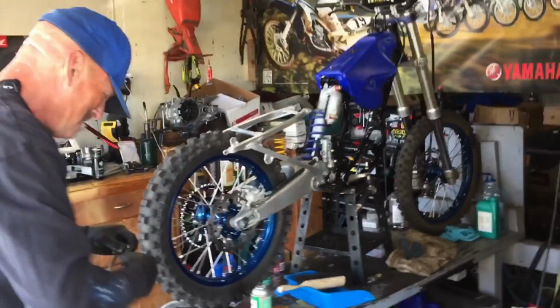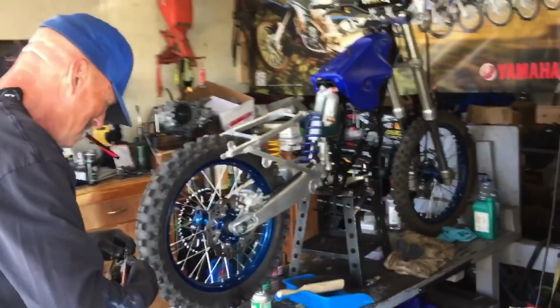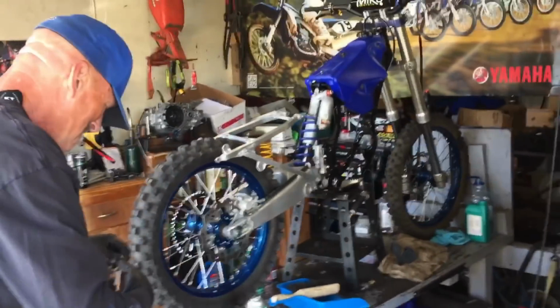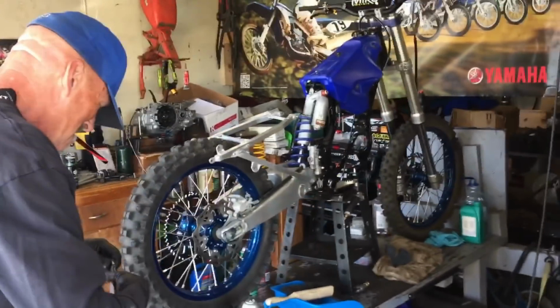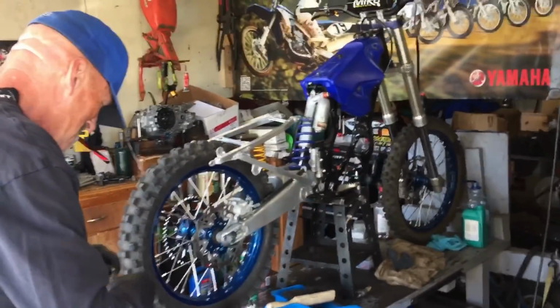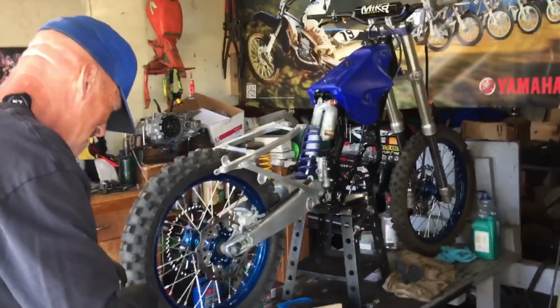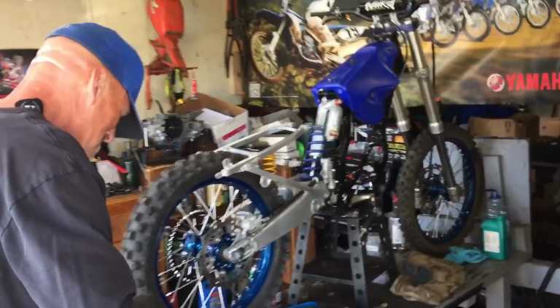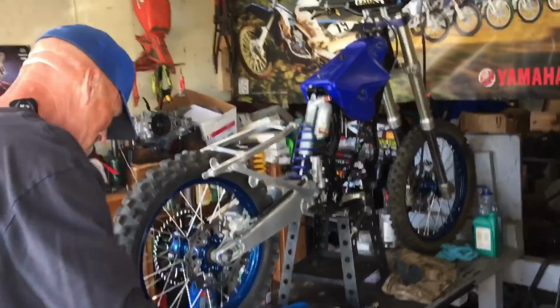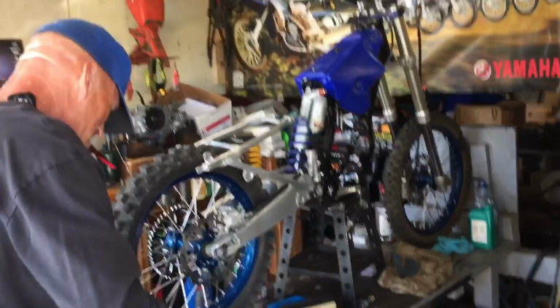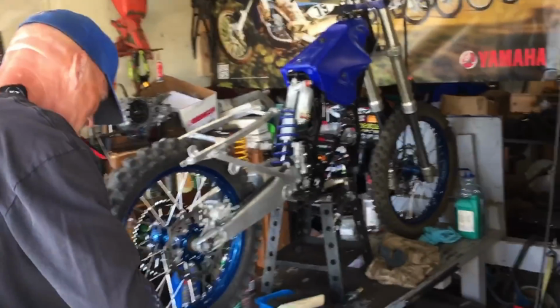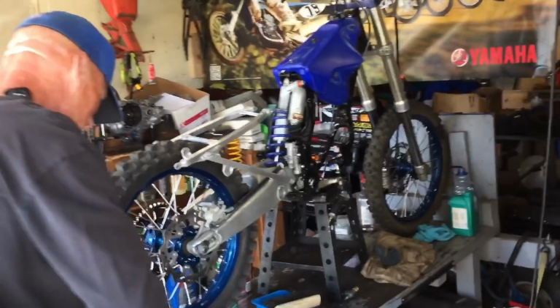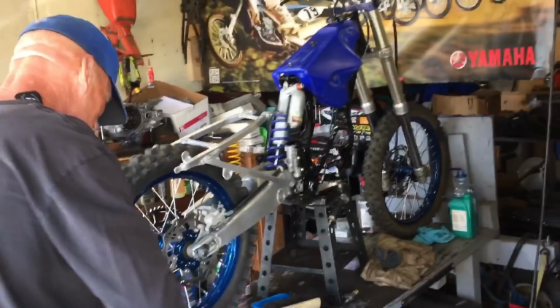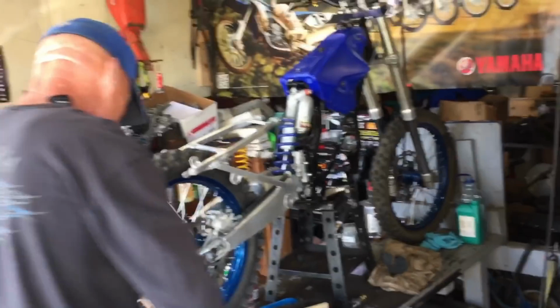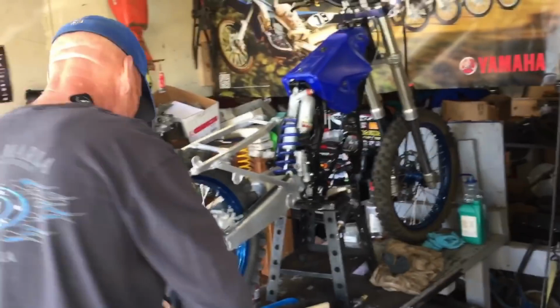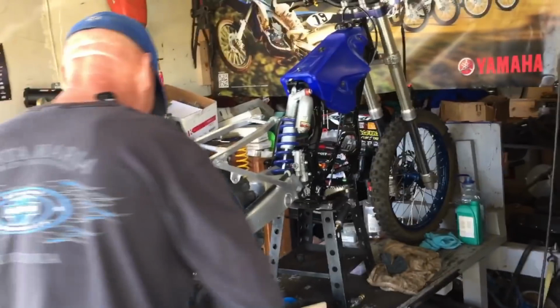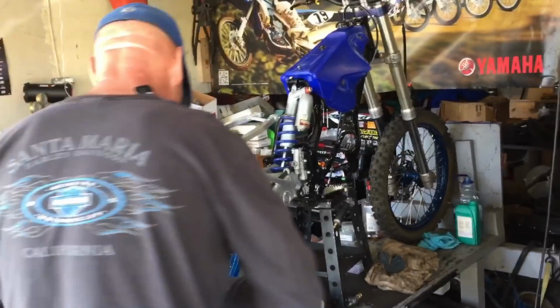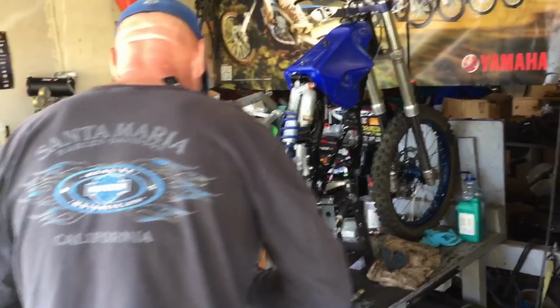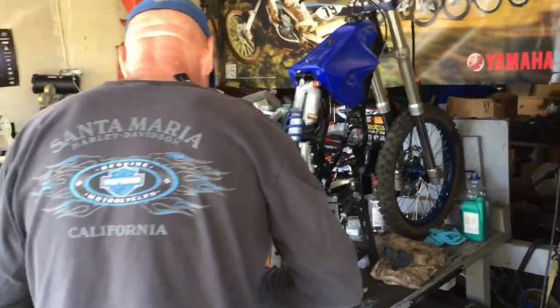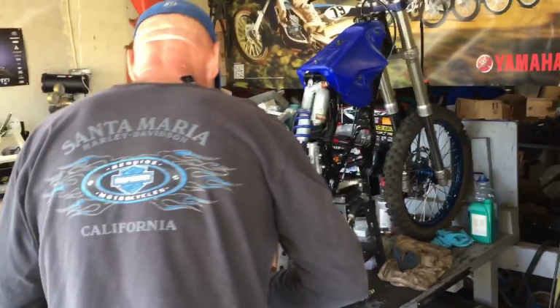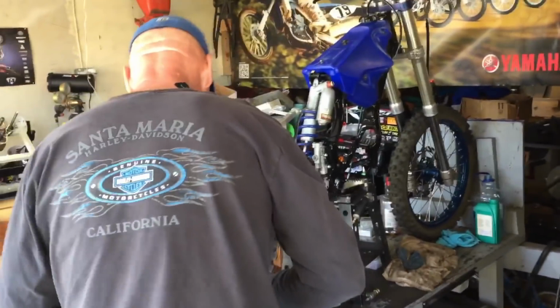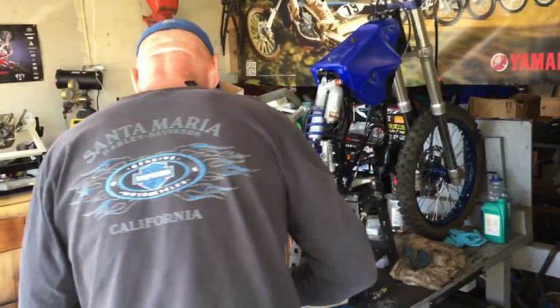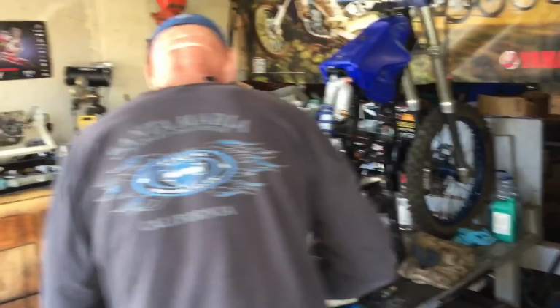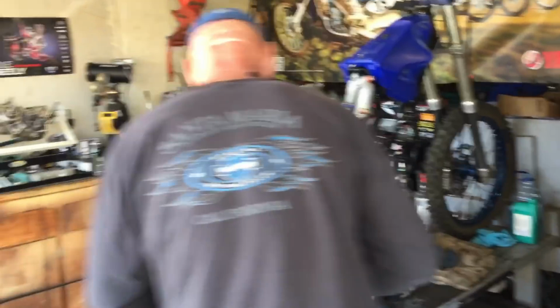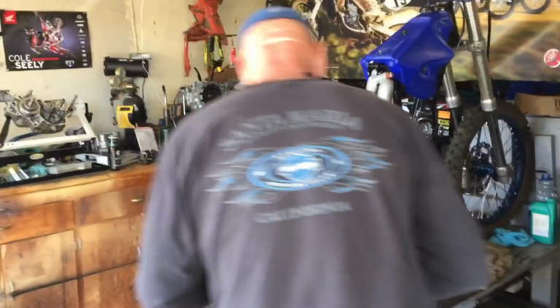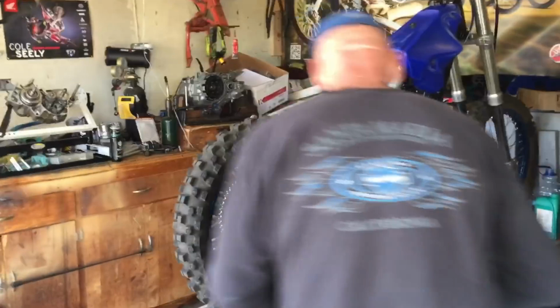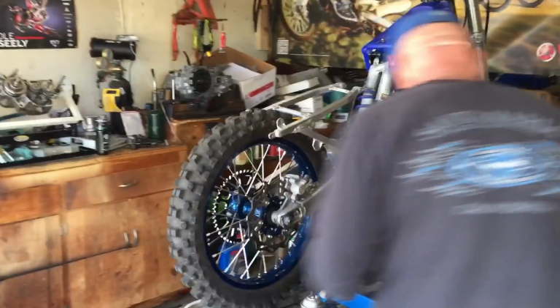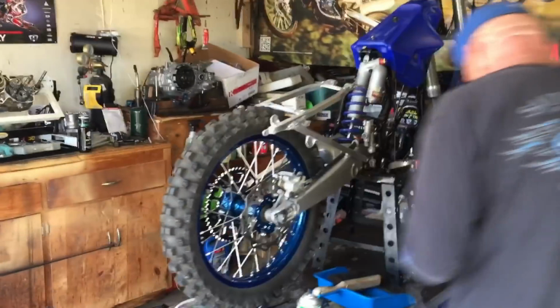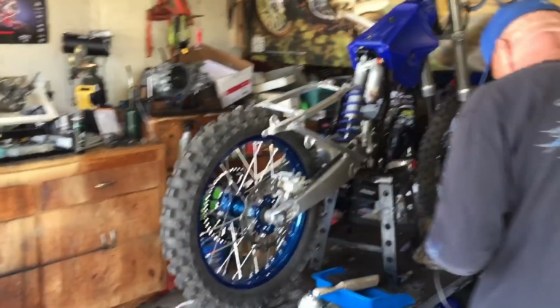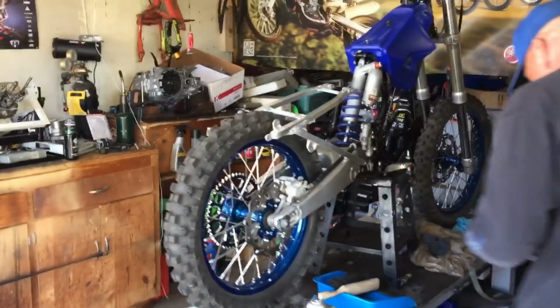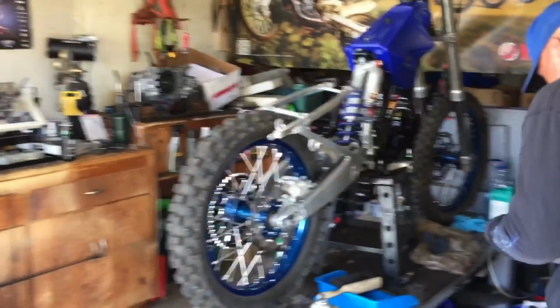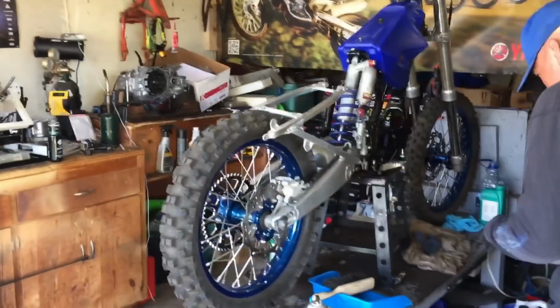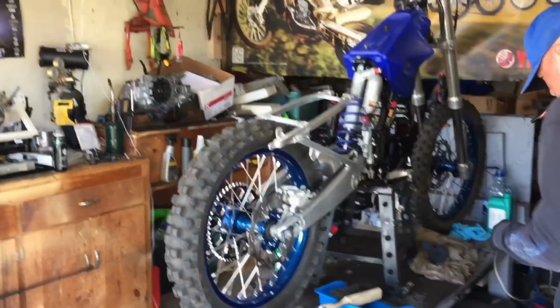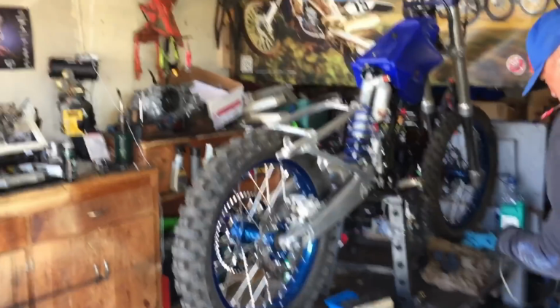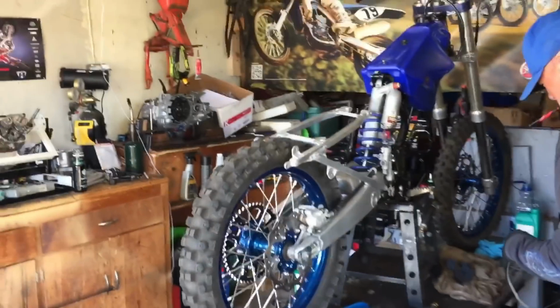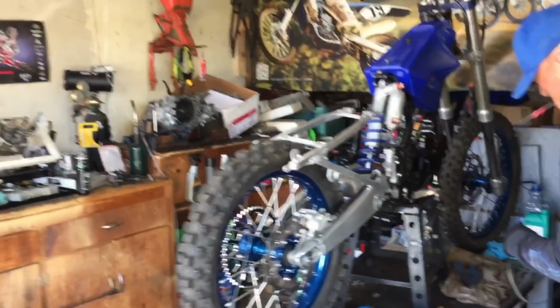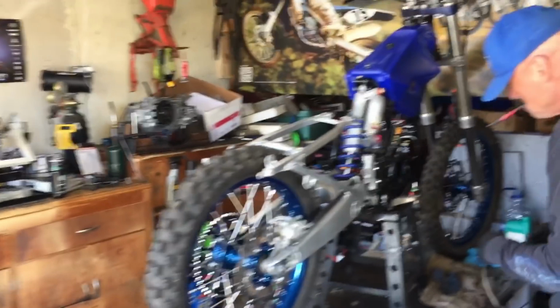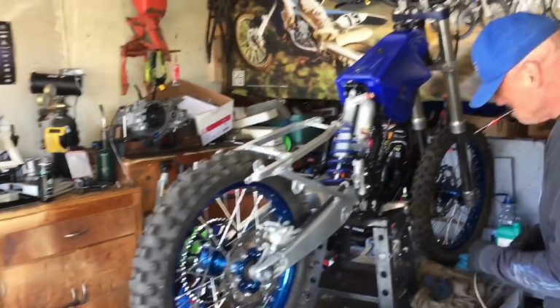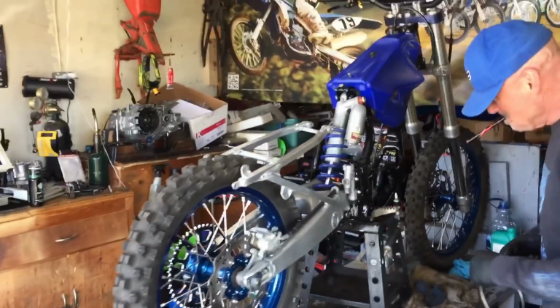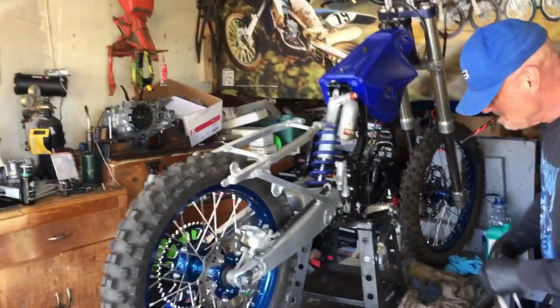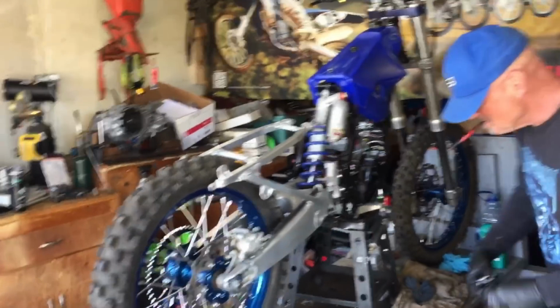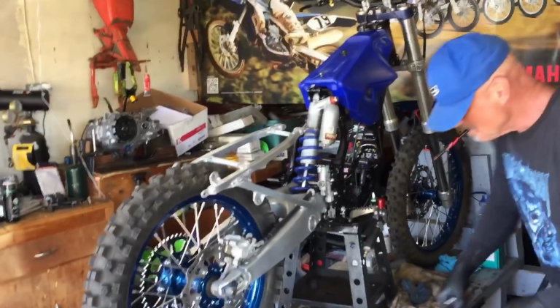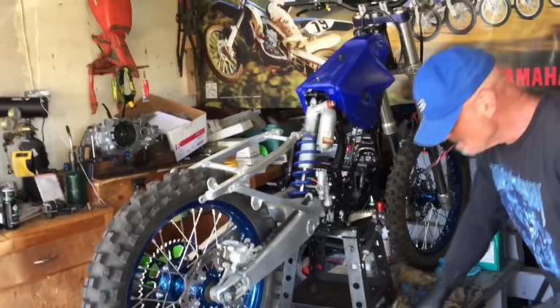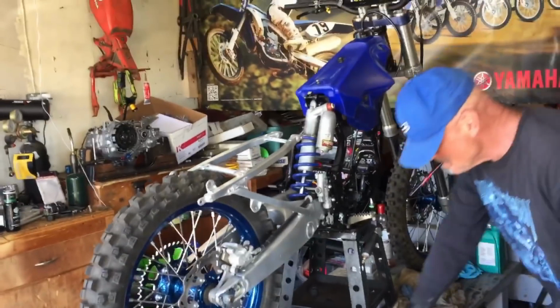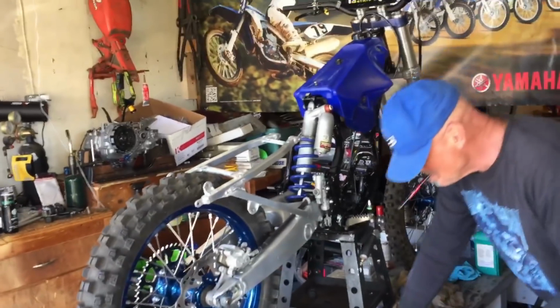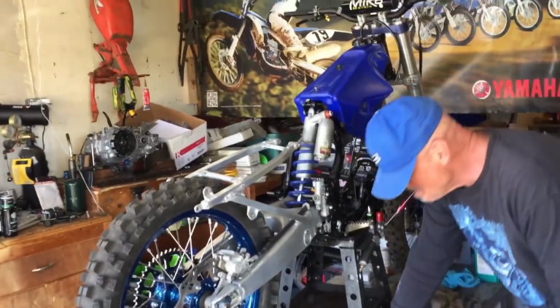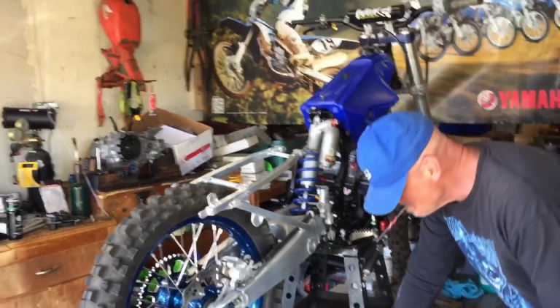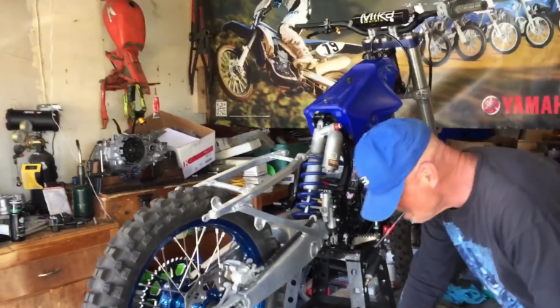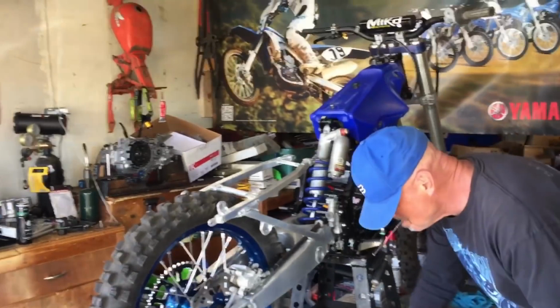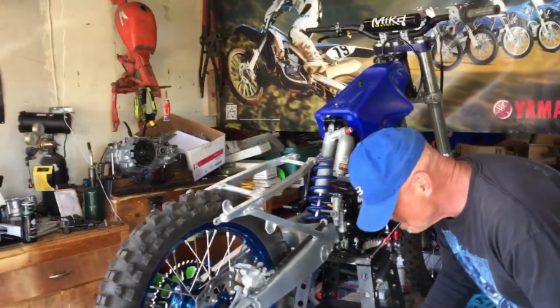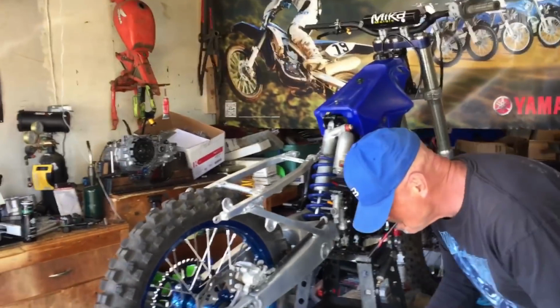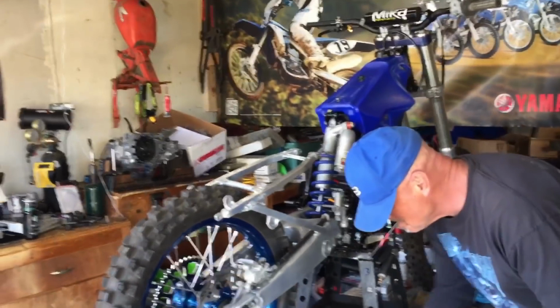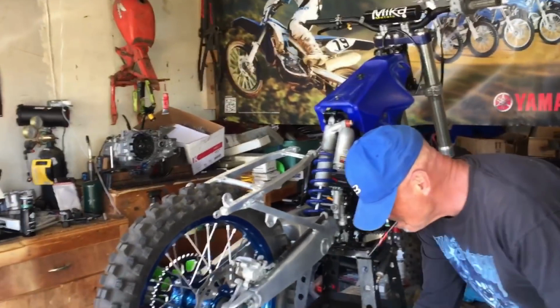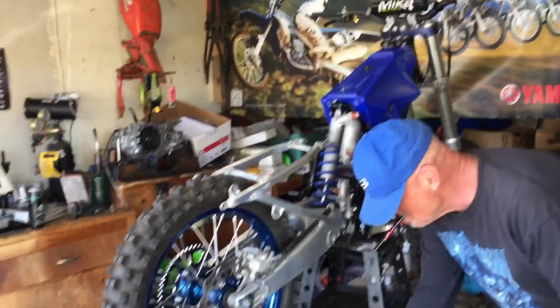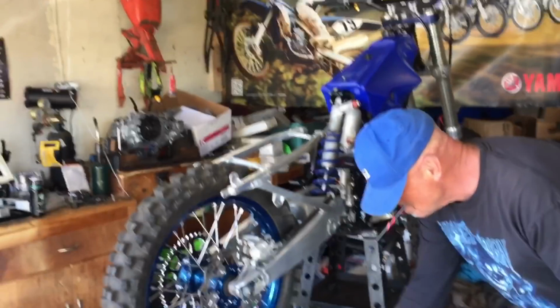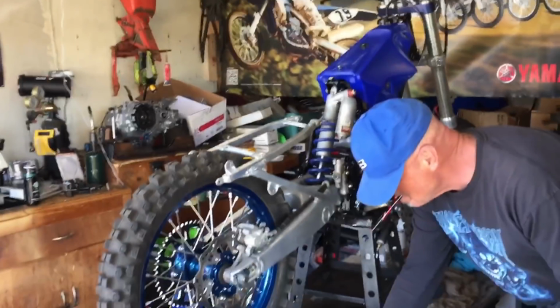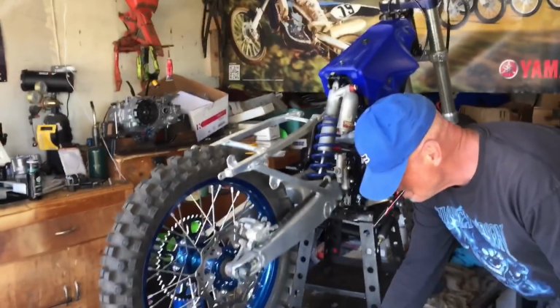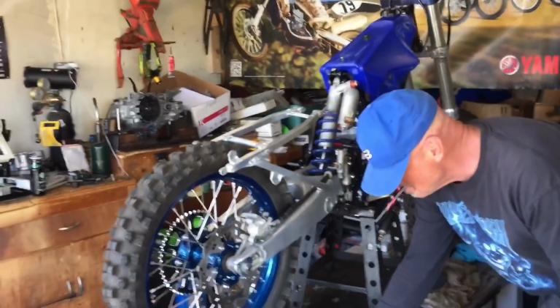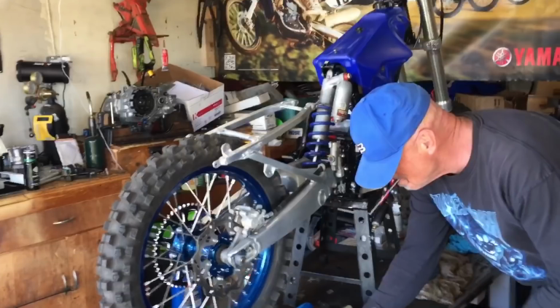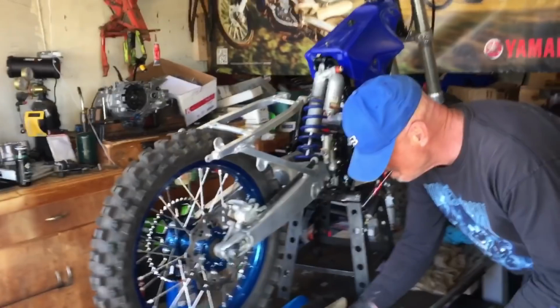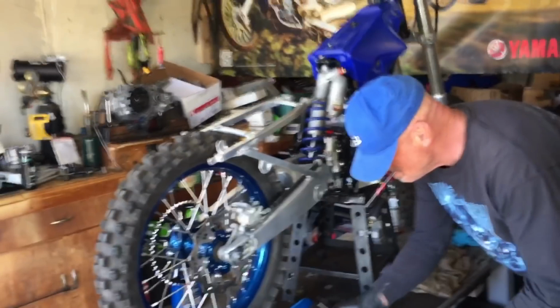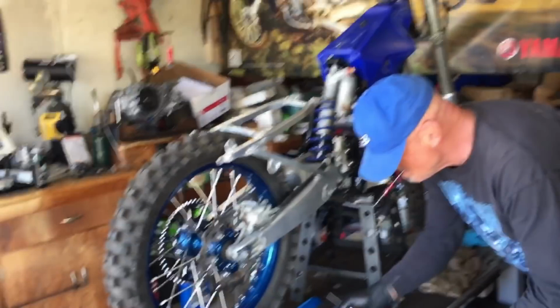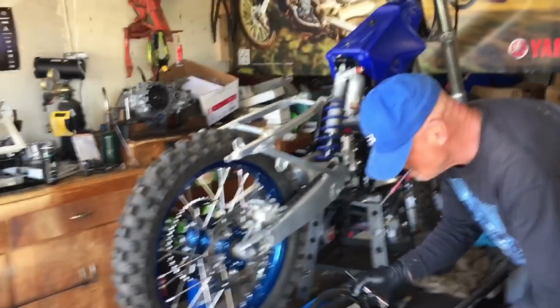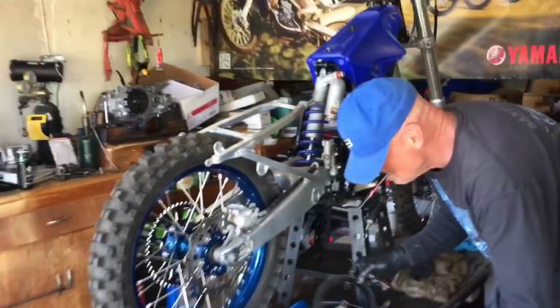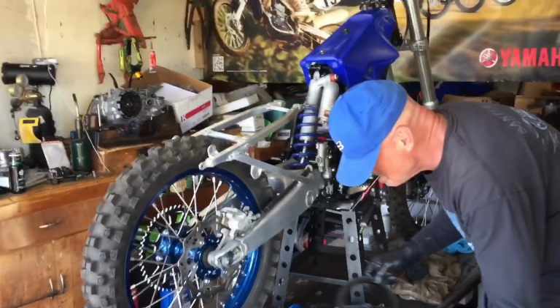This bike, guys, is seriously going to be a dime piece when it's done. Really, really excited to see it take shape.